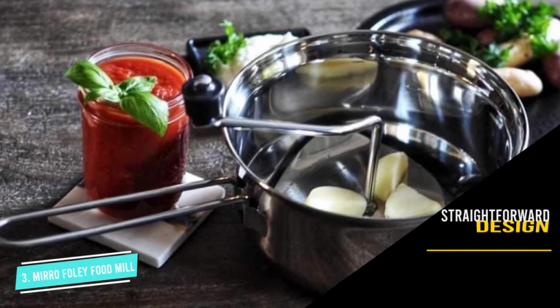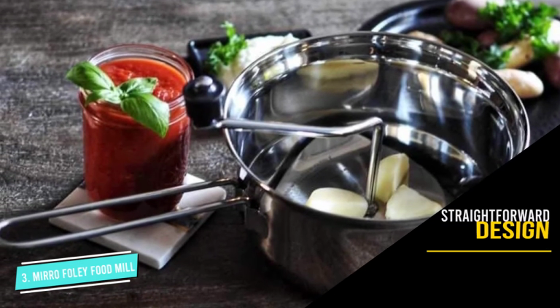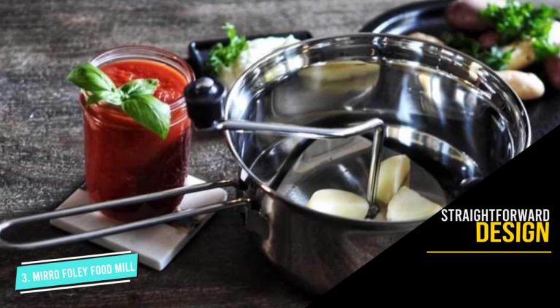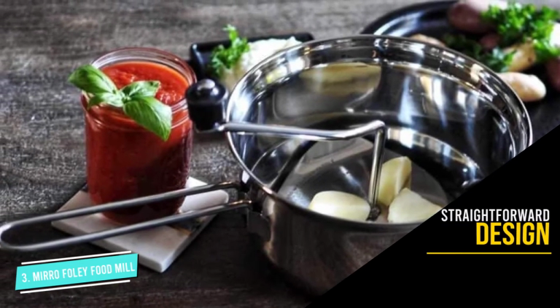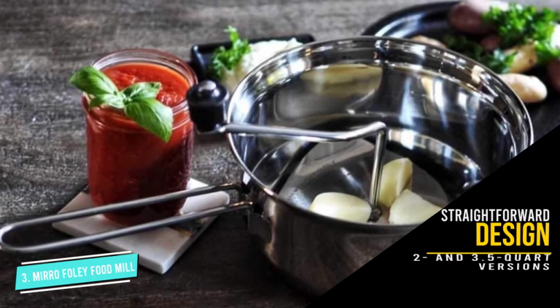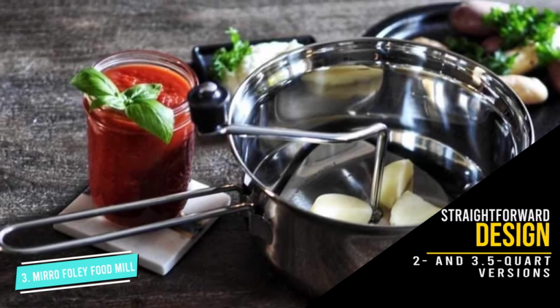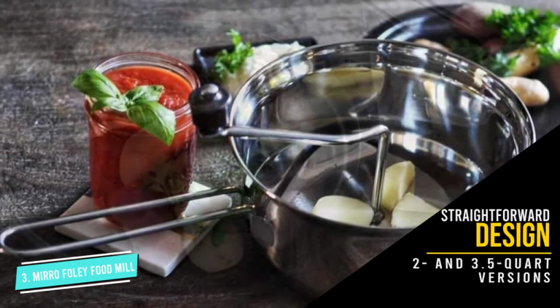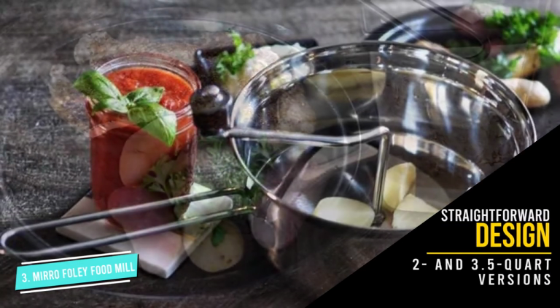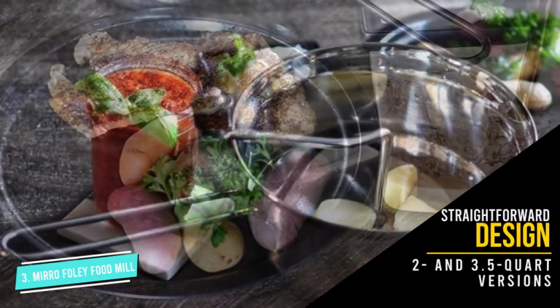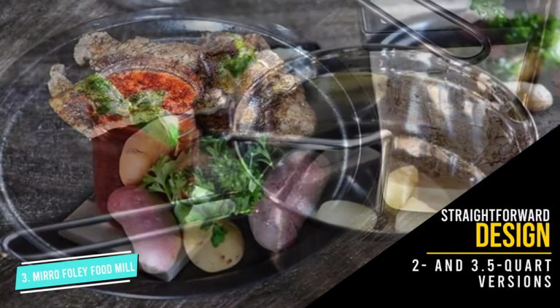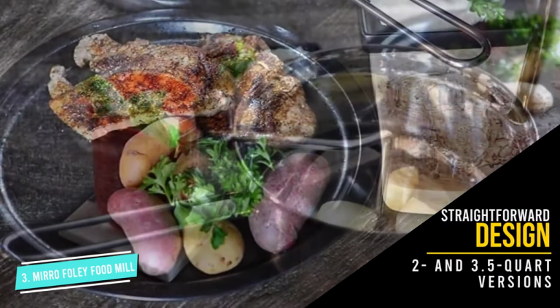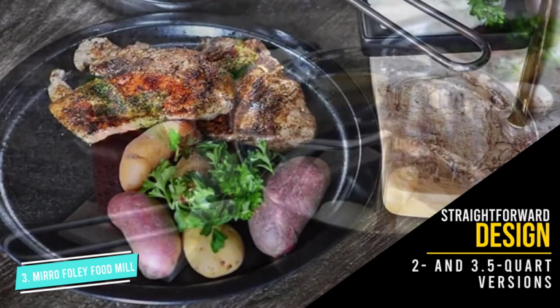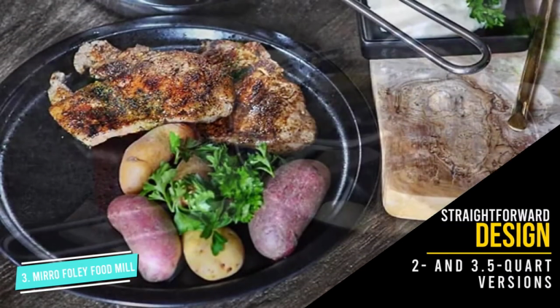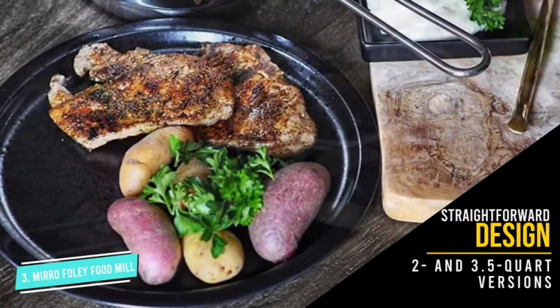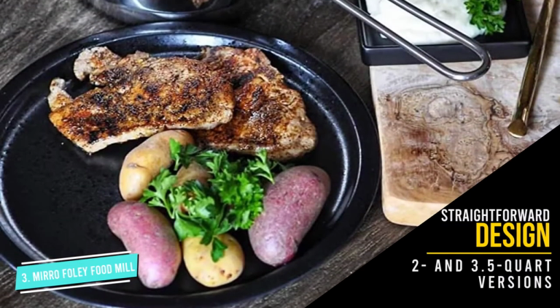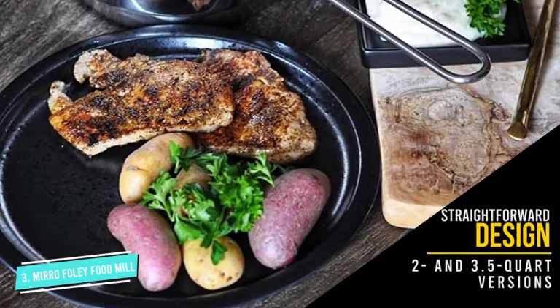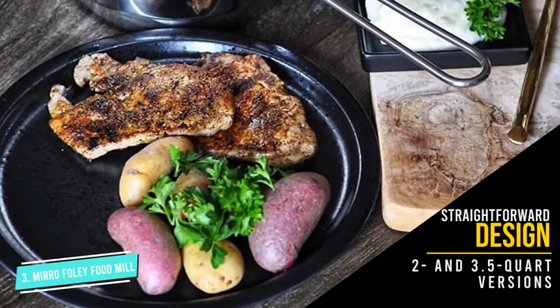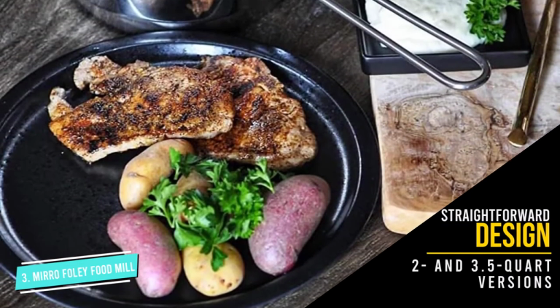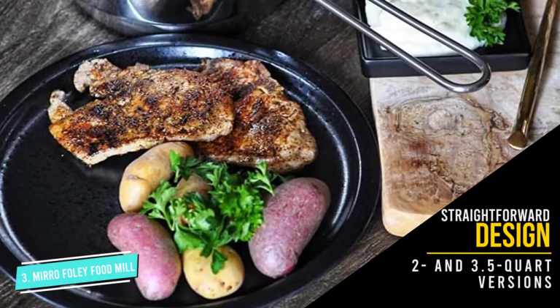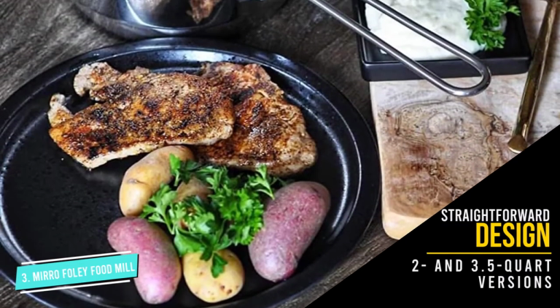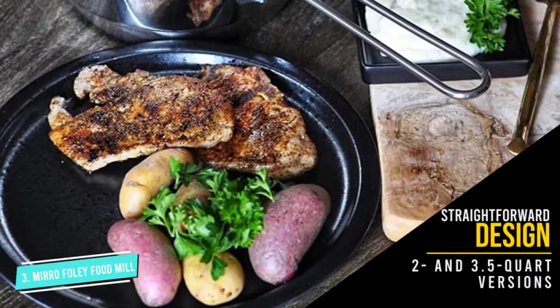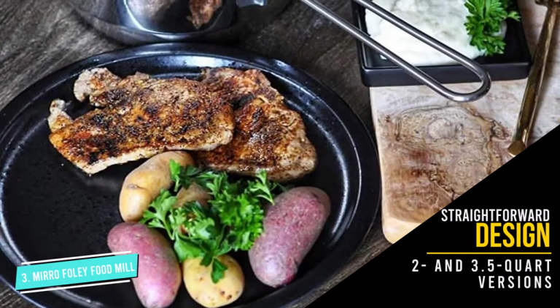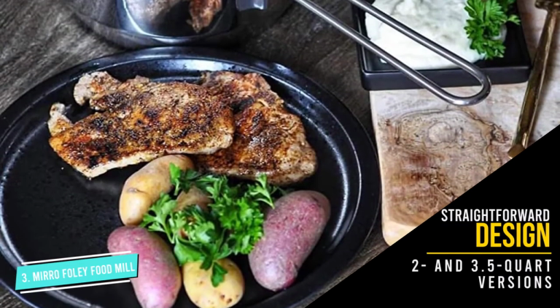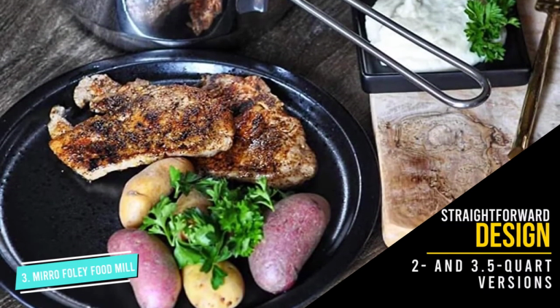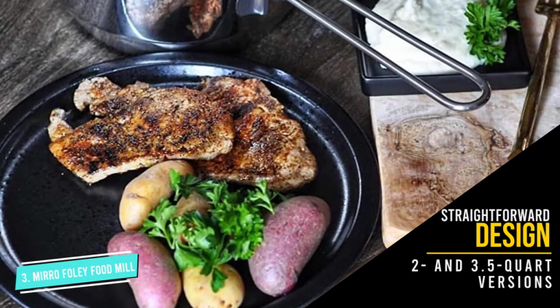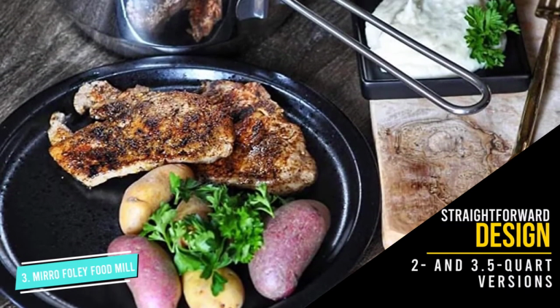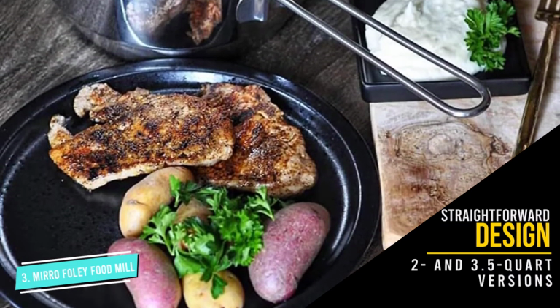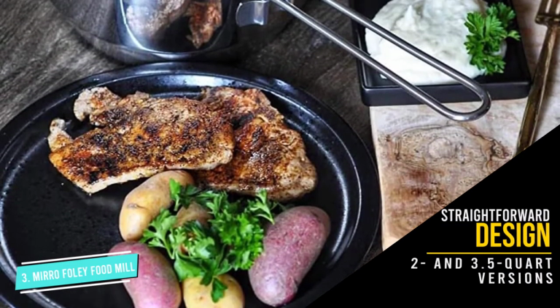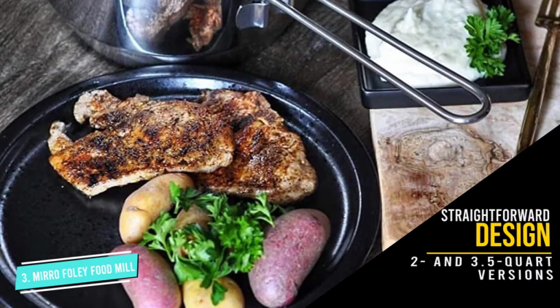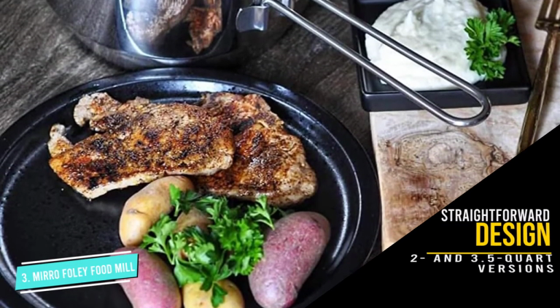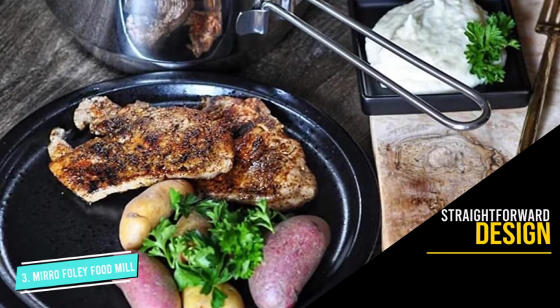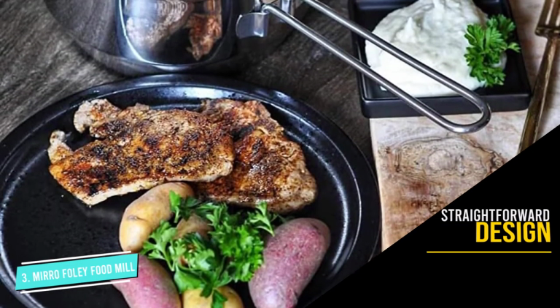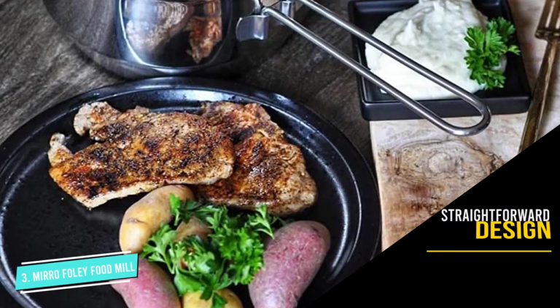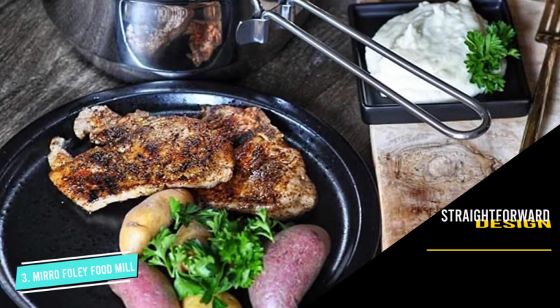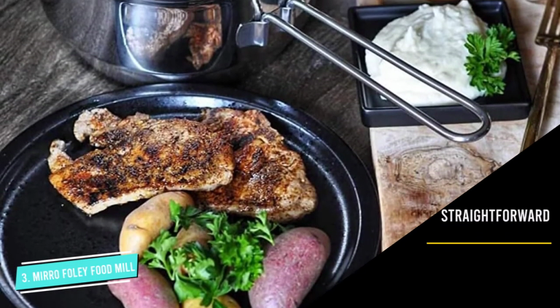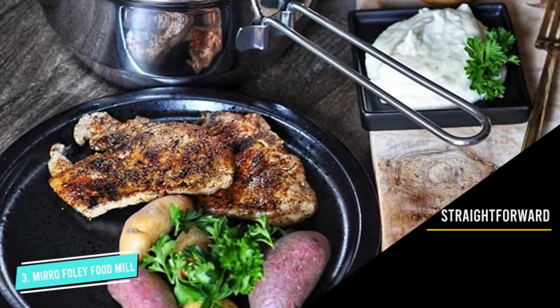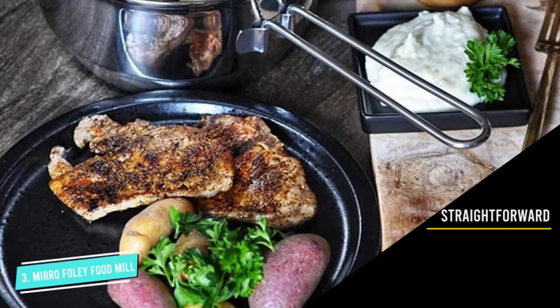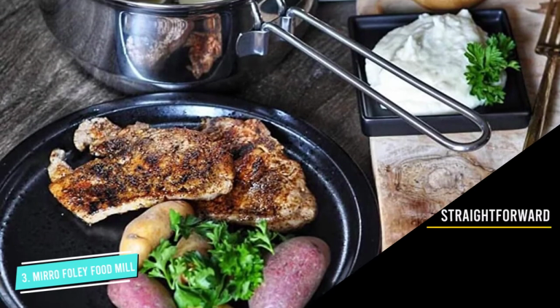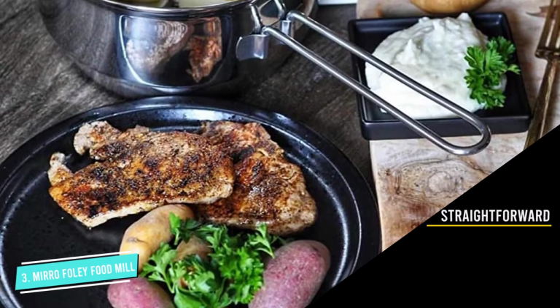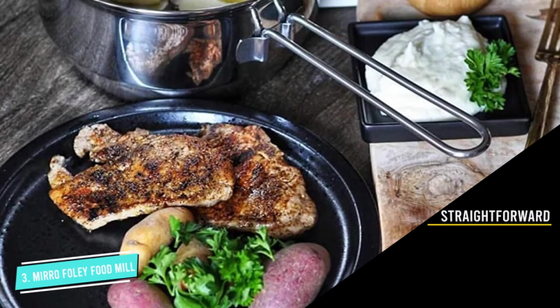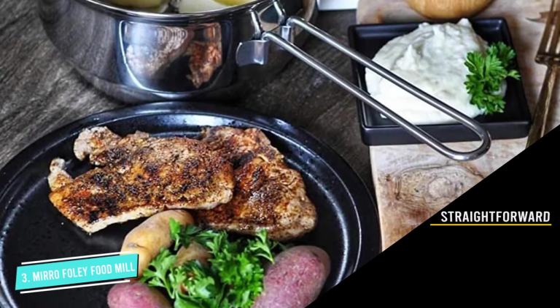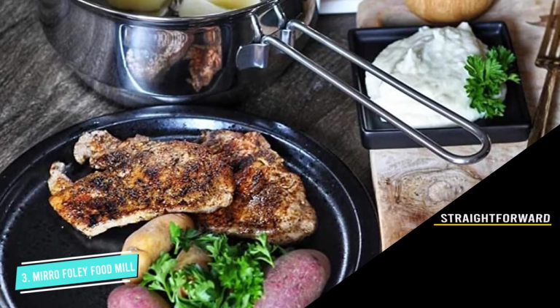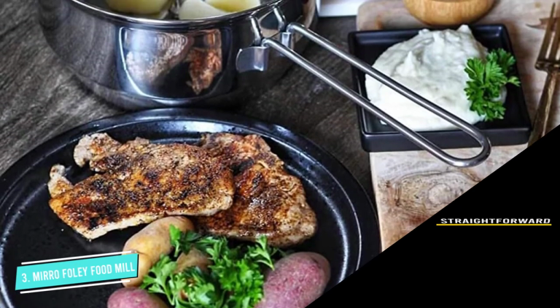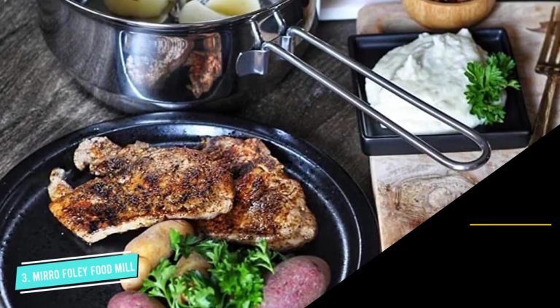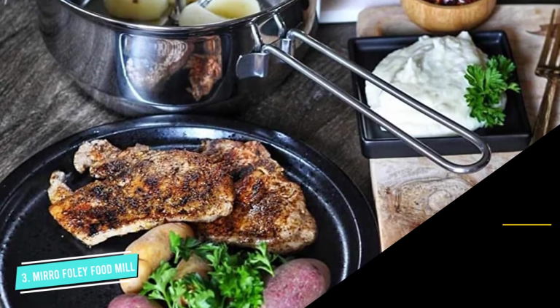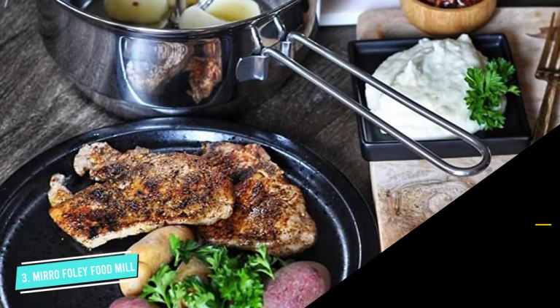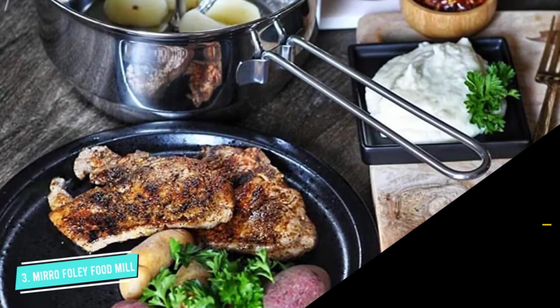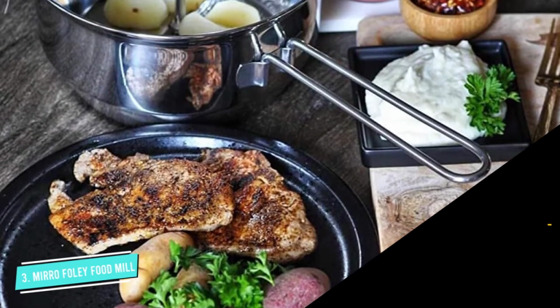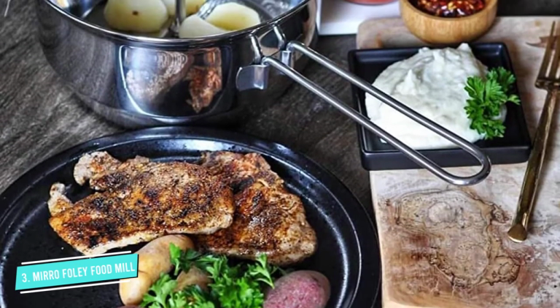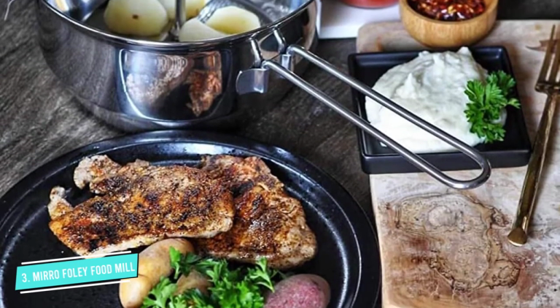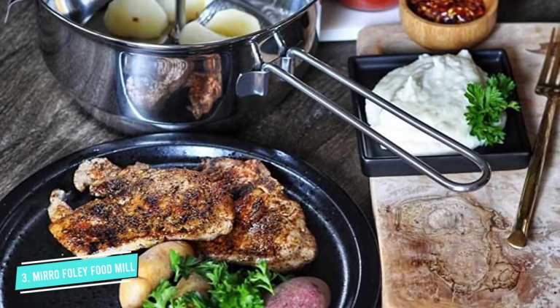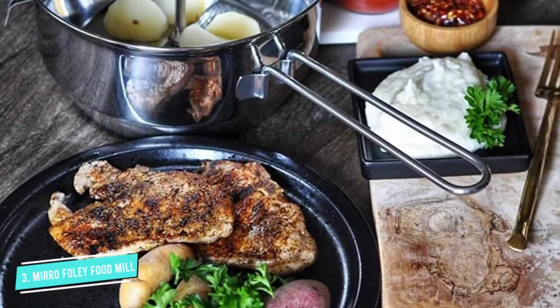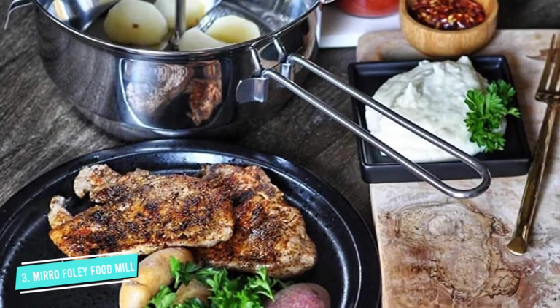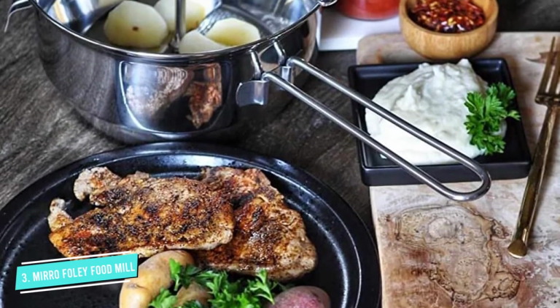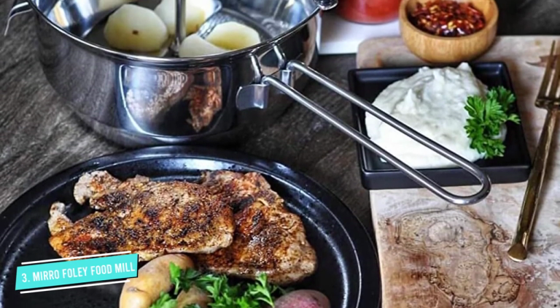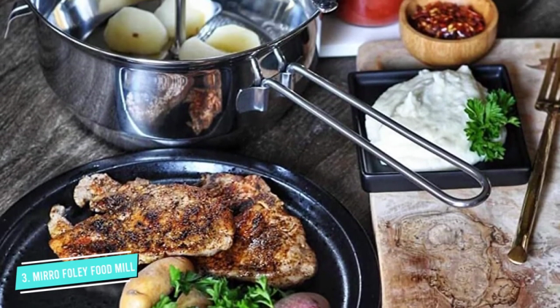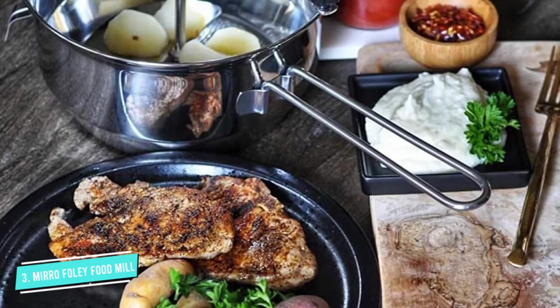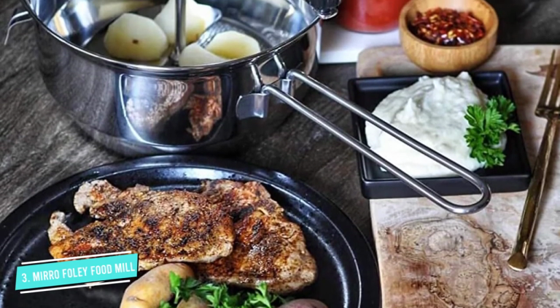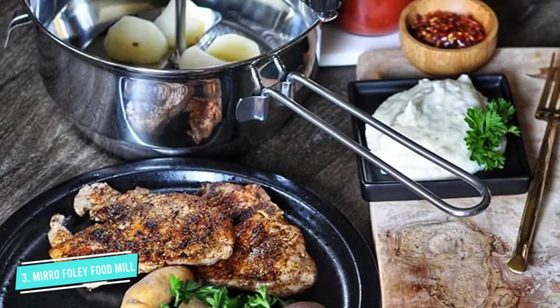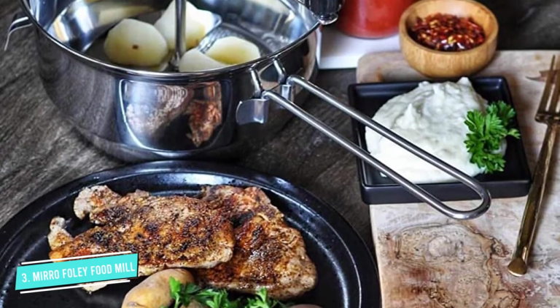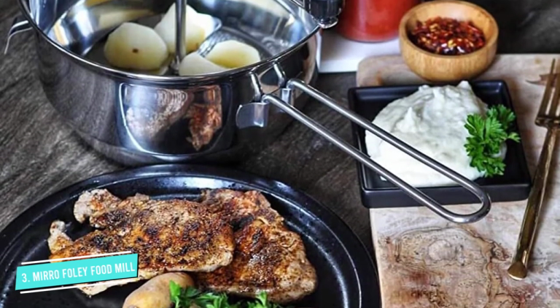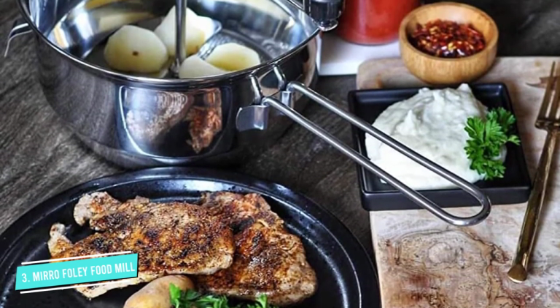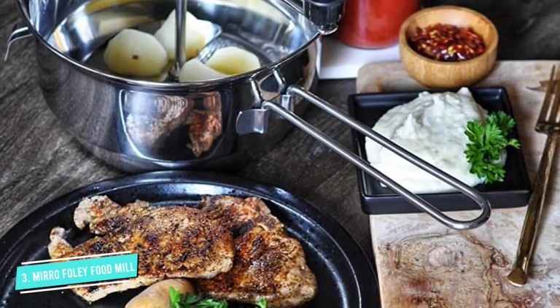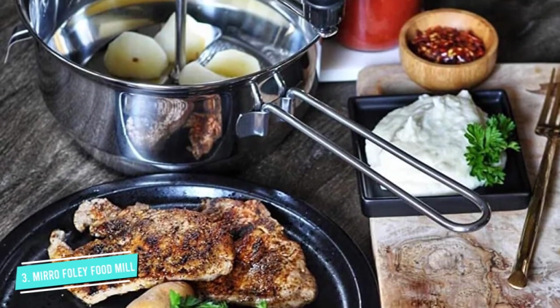It also comes in two sizes: a standard size 2-quart affair and a 3.5-quart version for more heavy-duty pureeing.